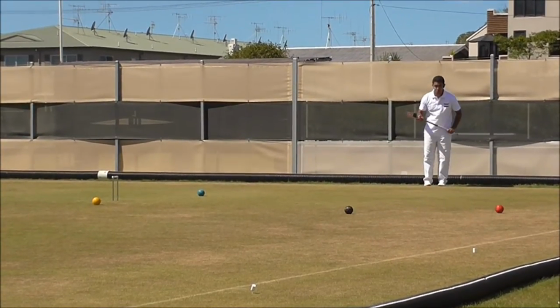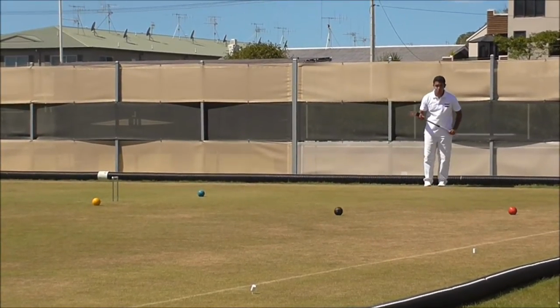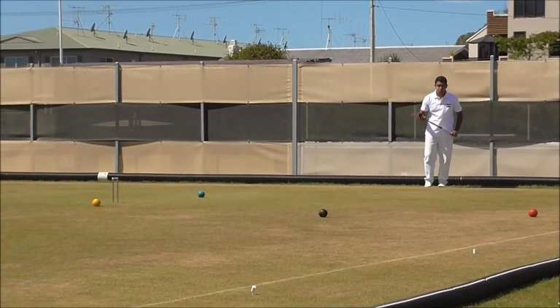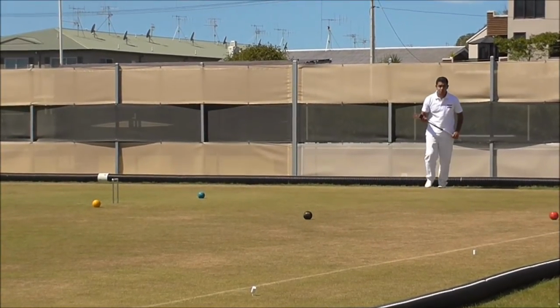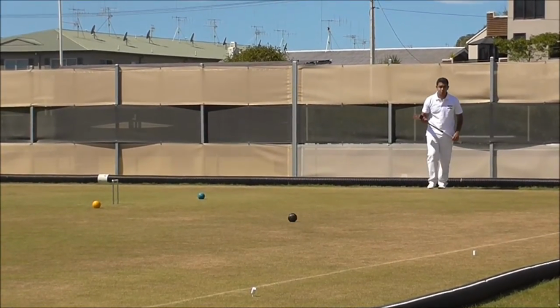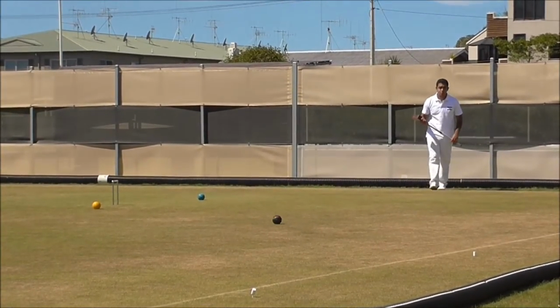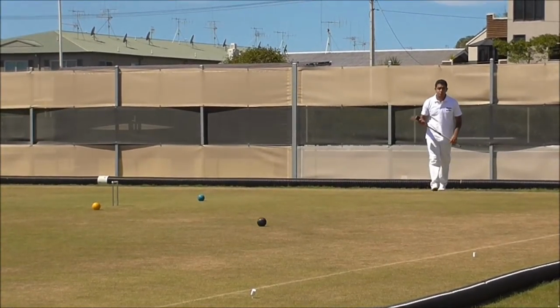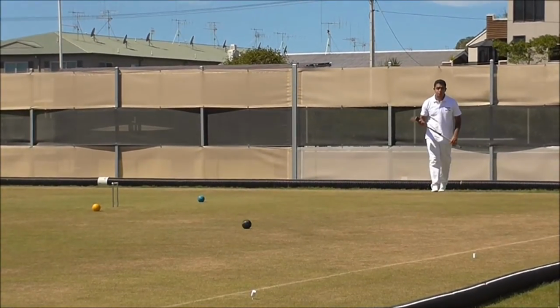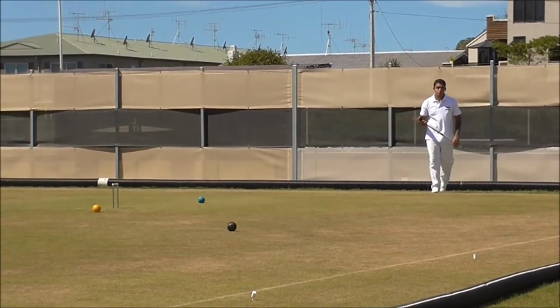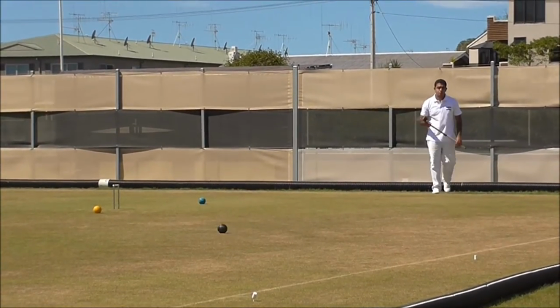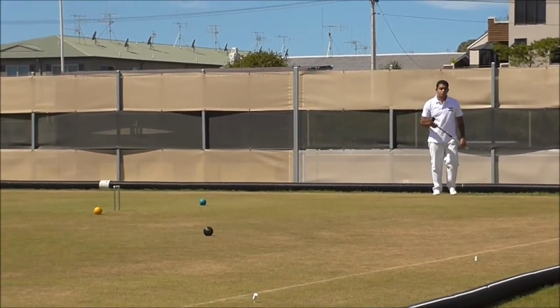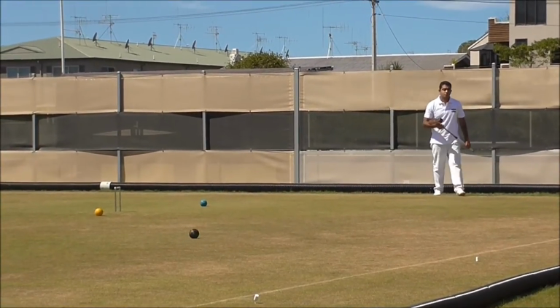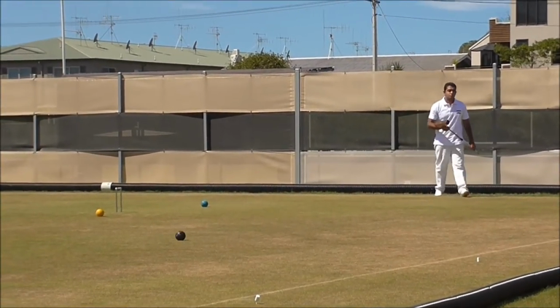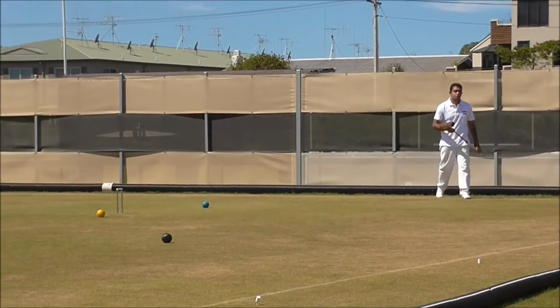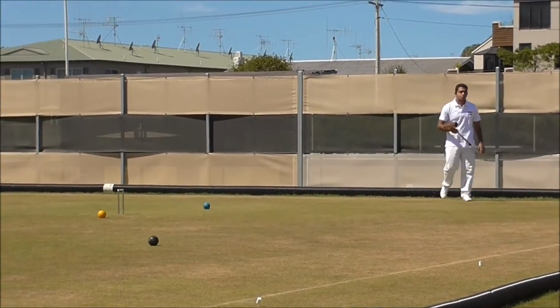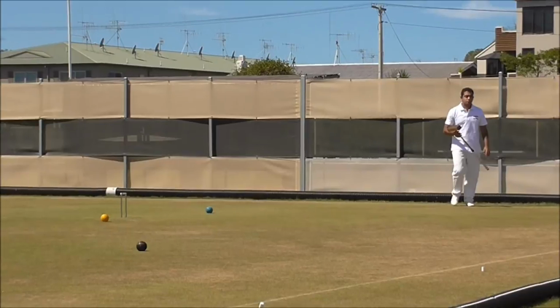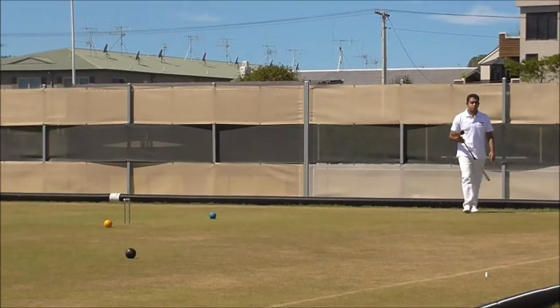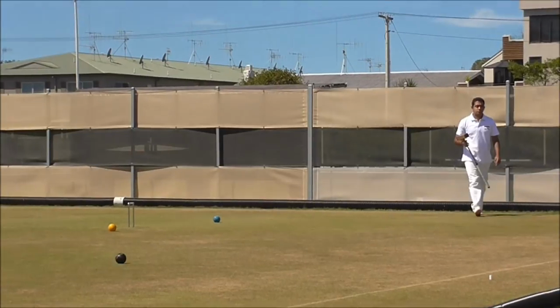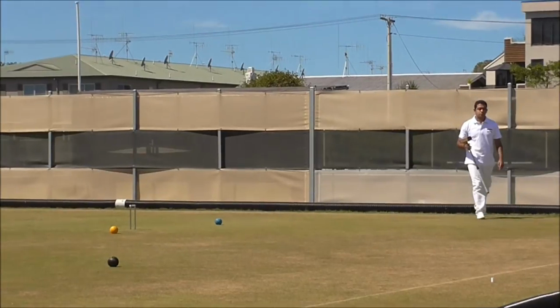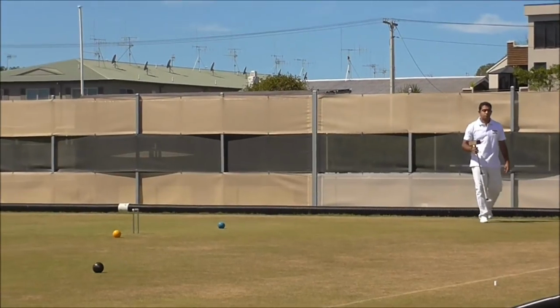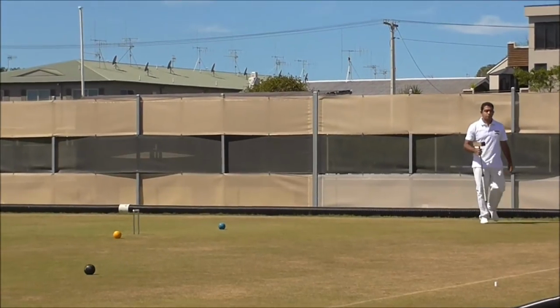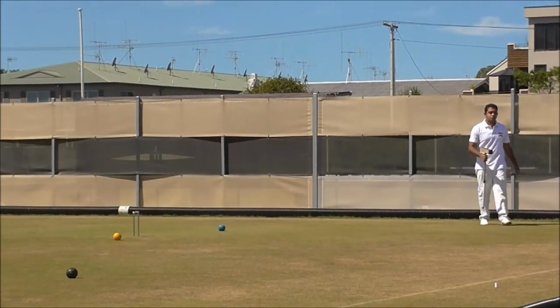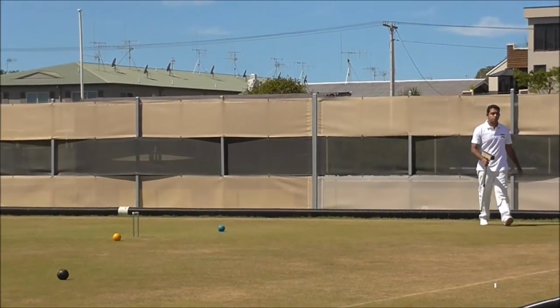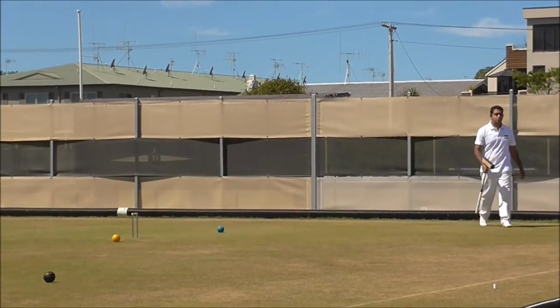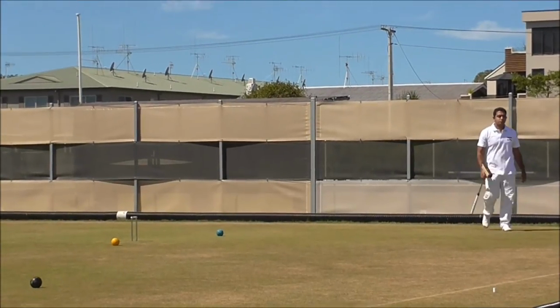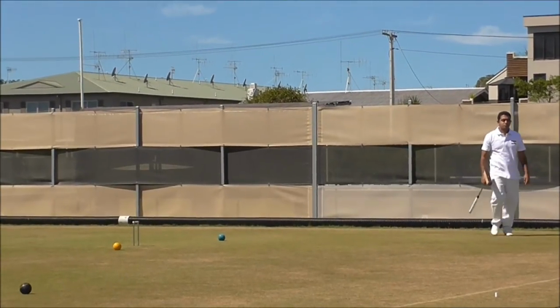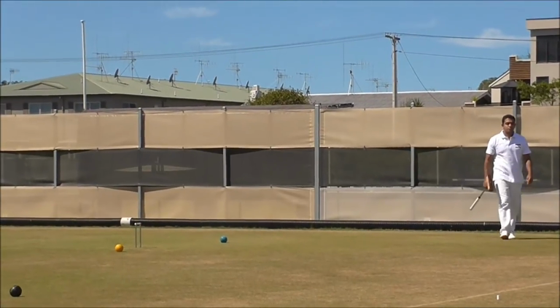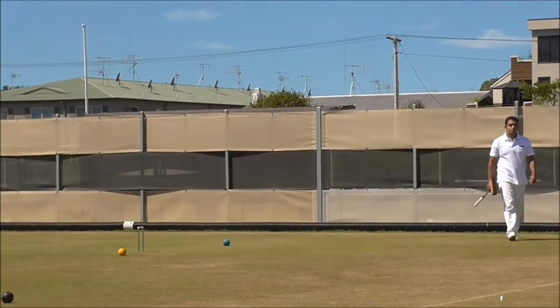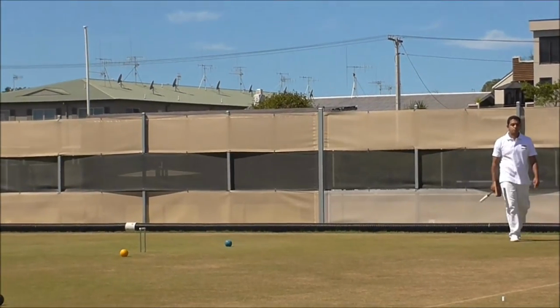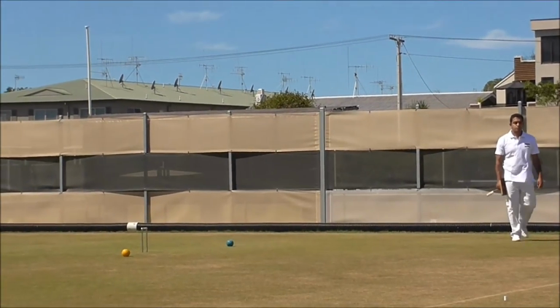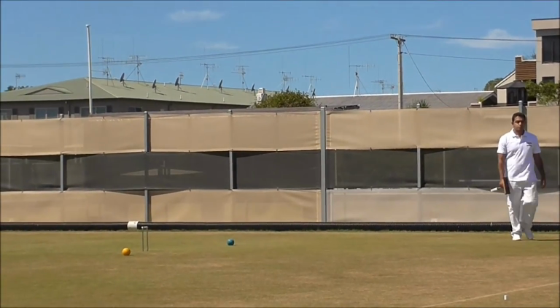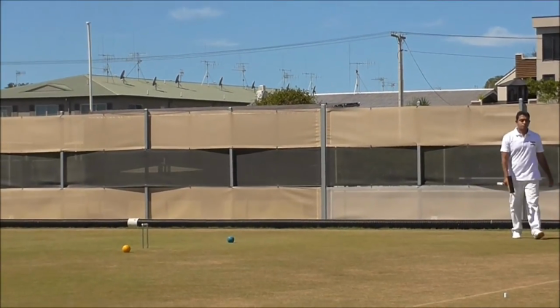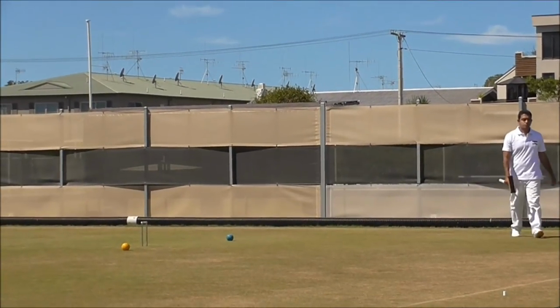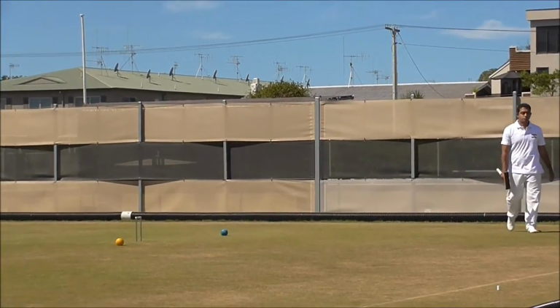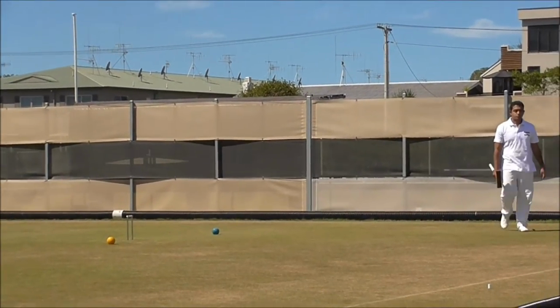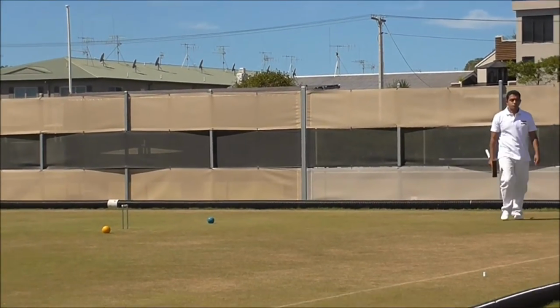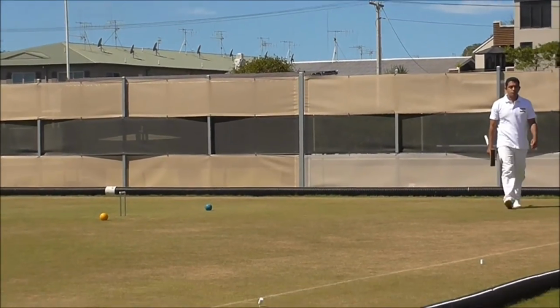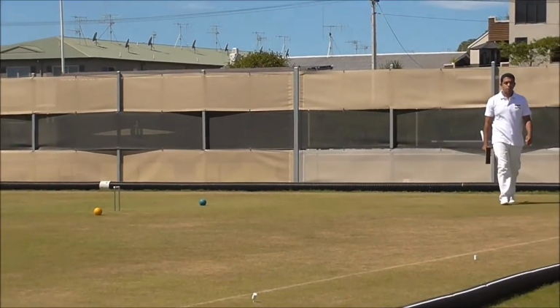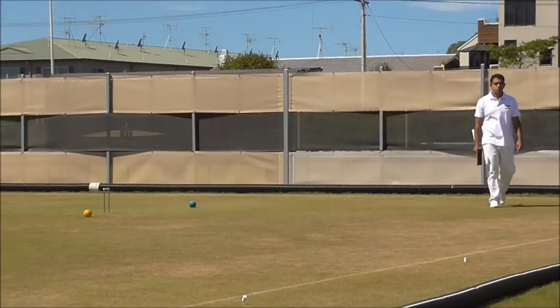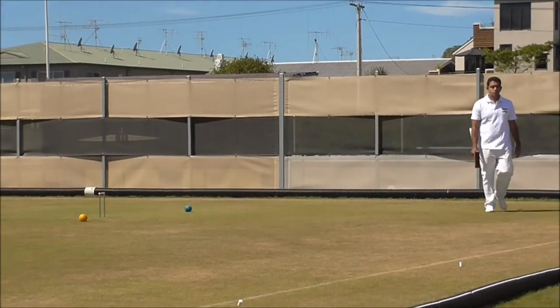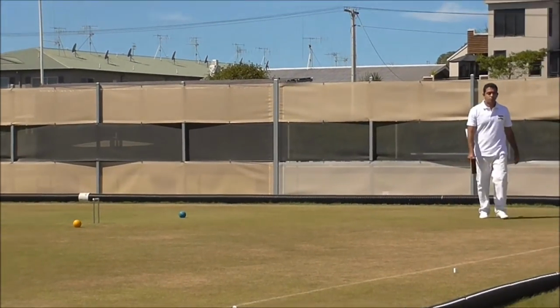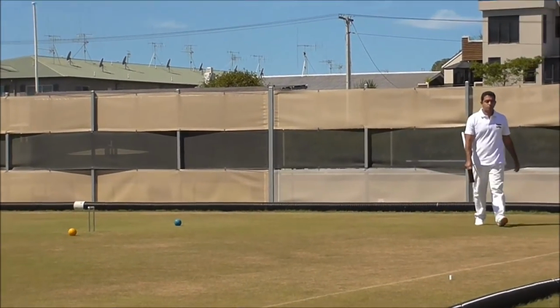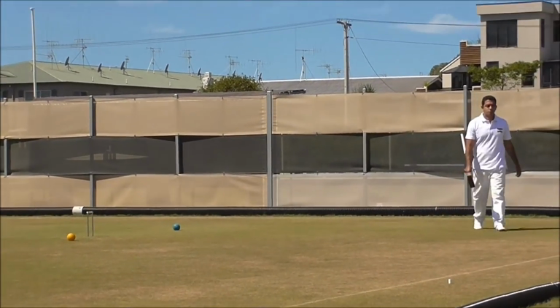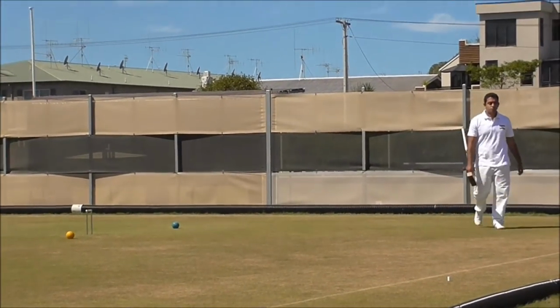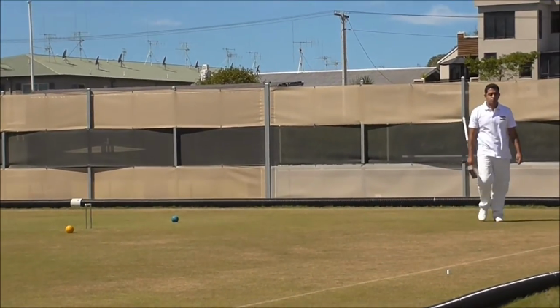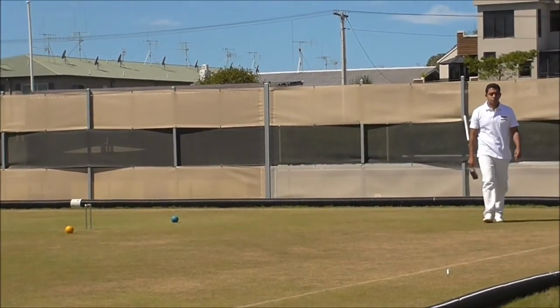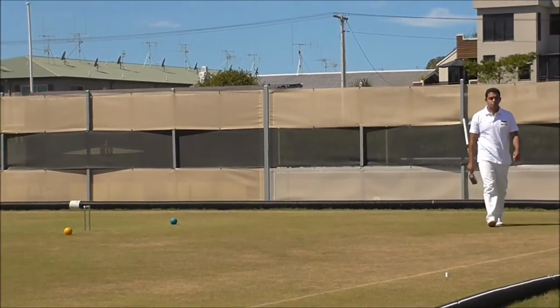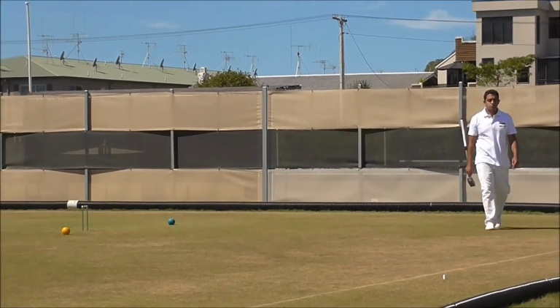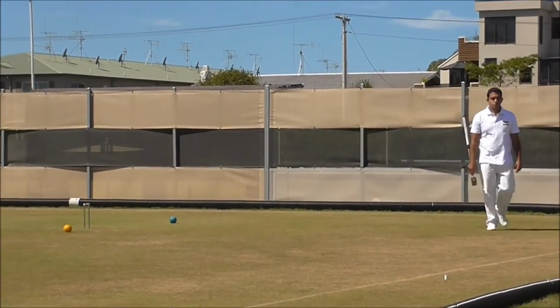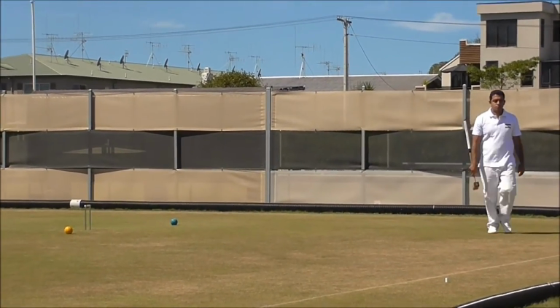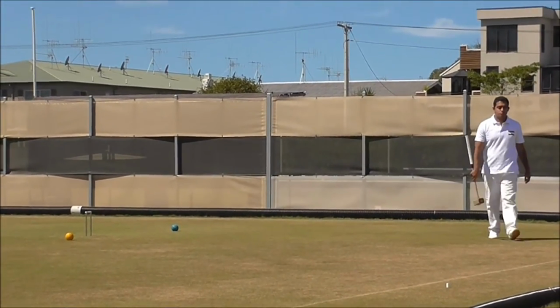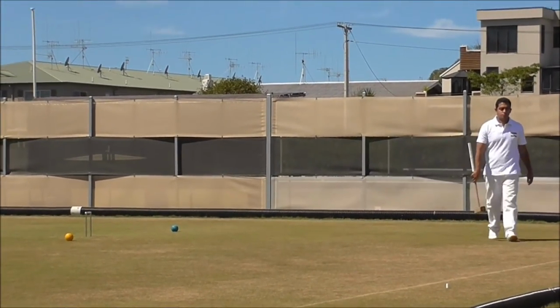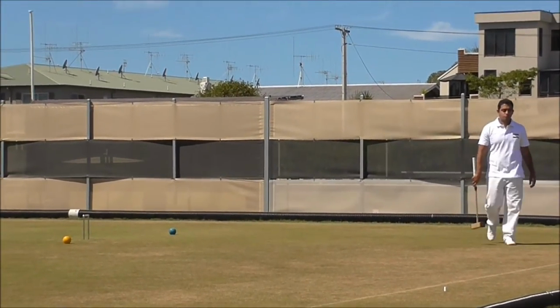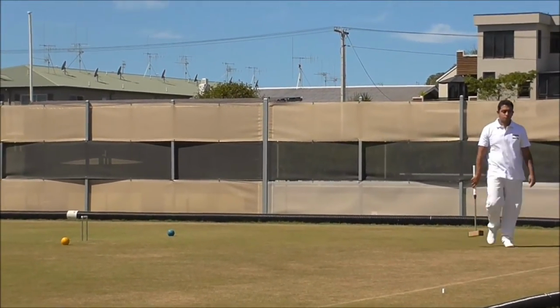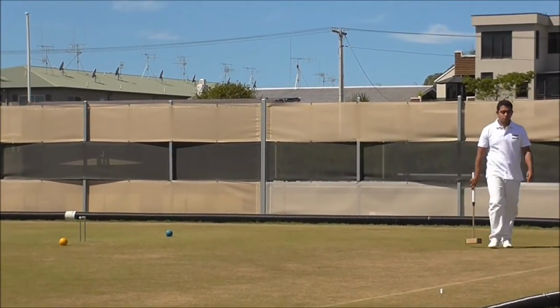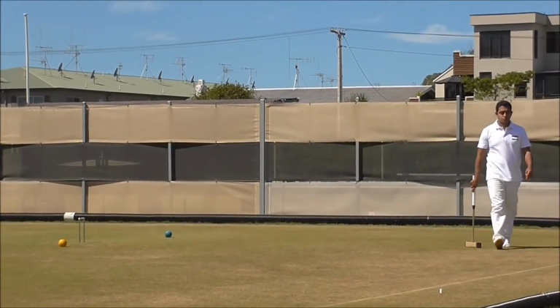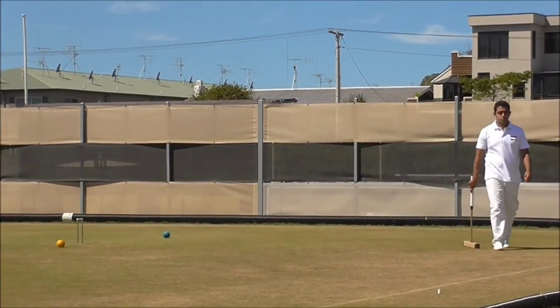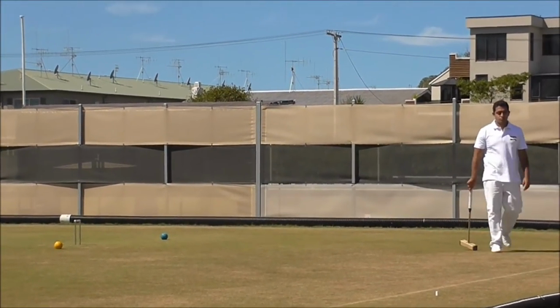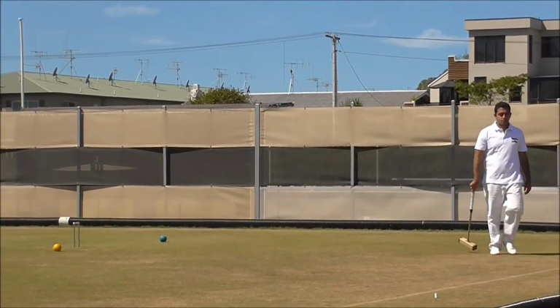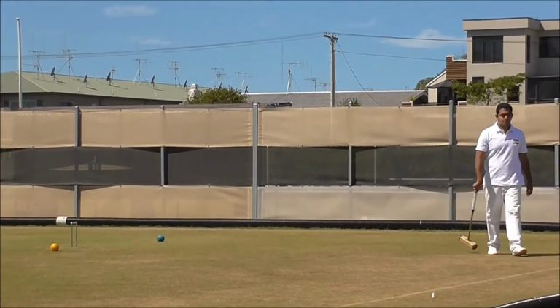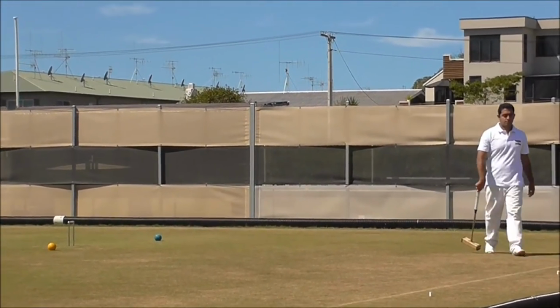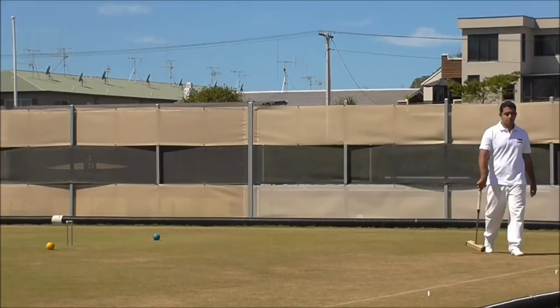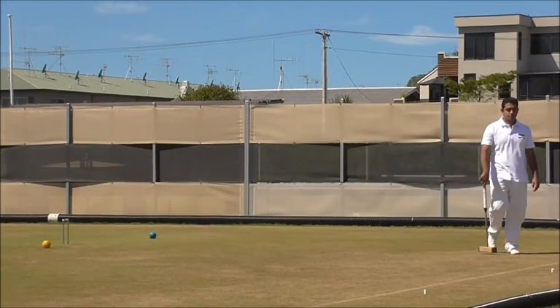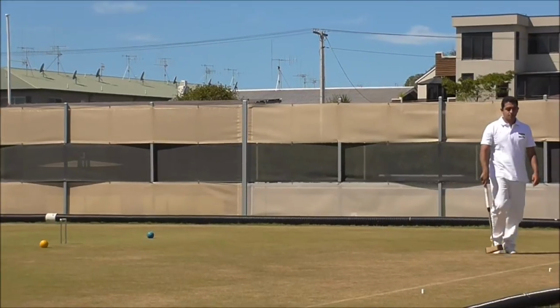That's a good shot, half ball on the left, where you want it, and he's back in the hoop again.